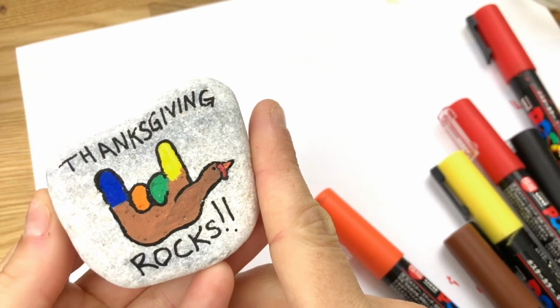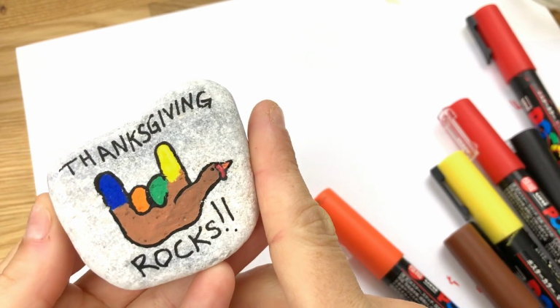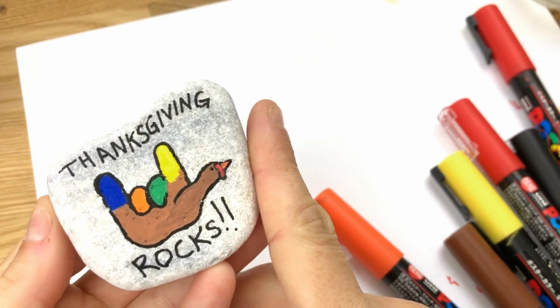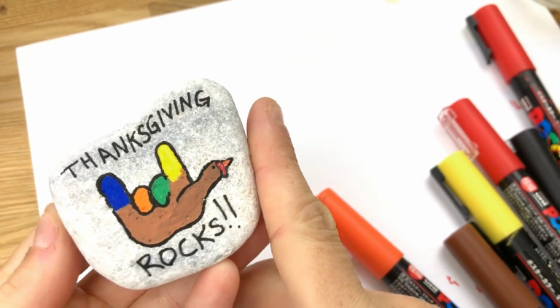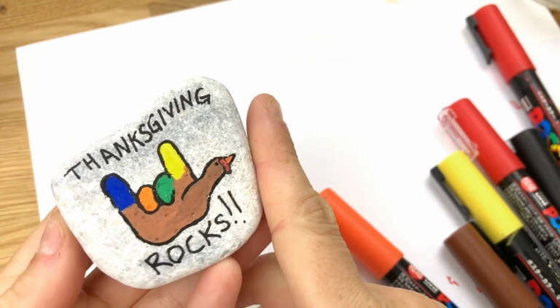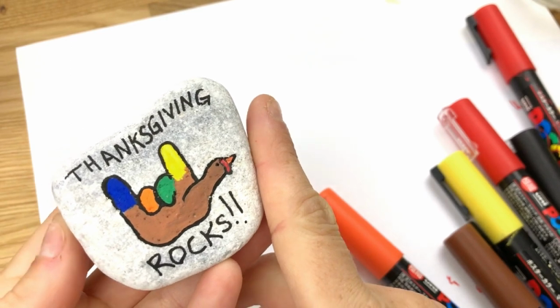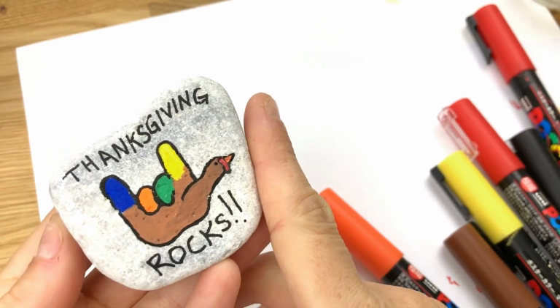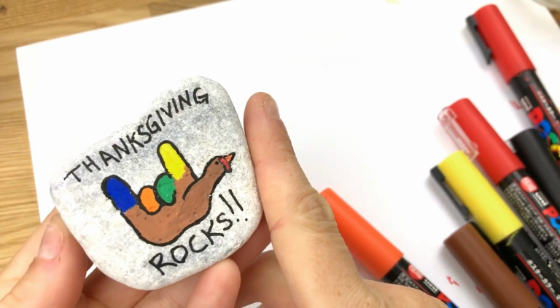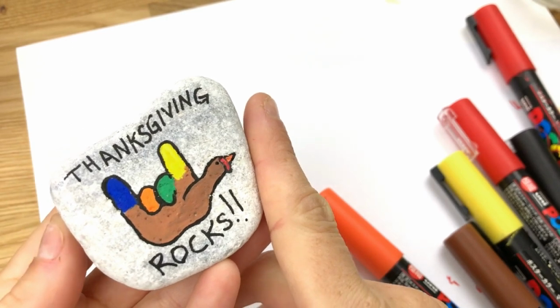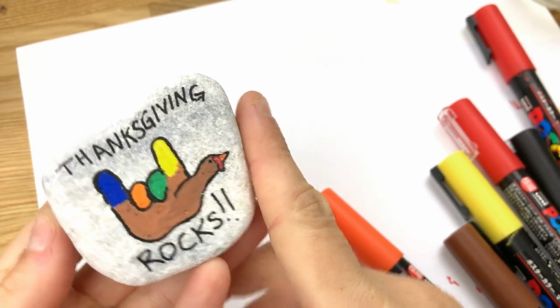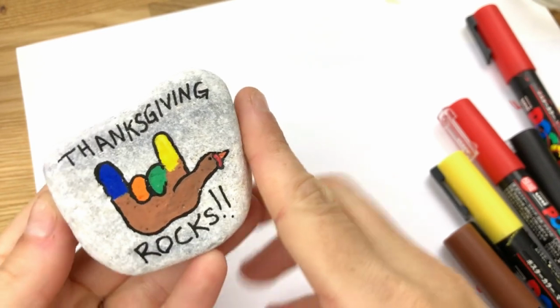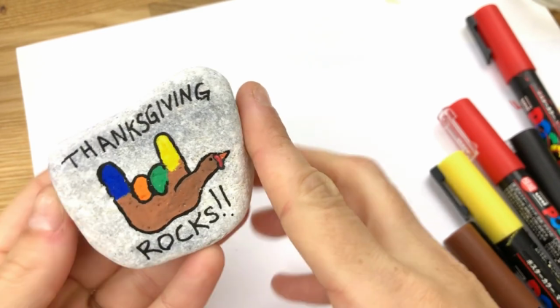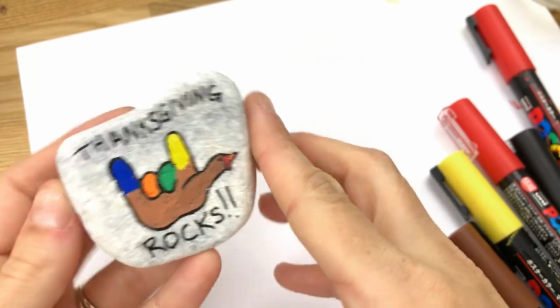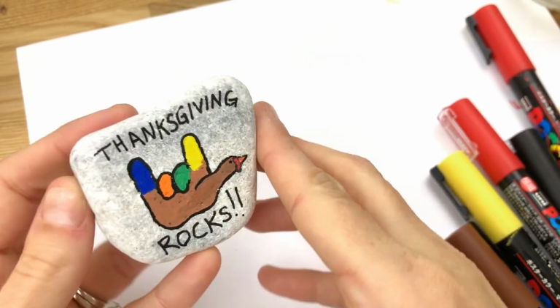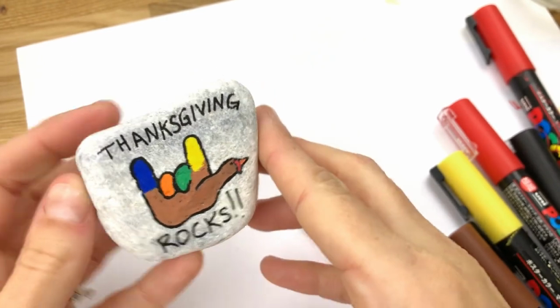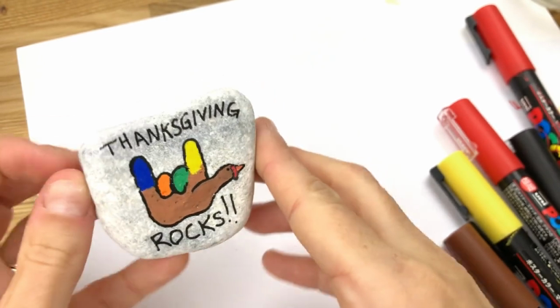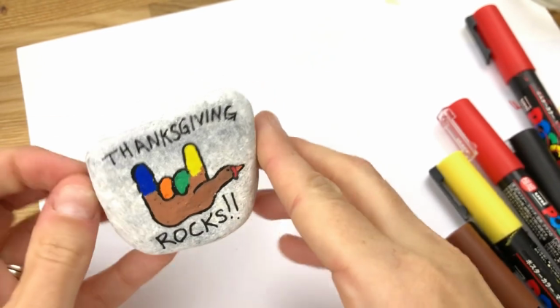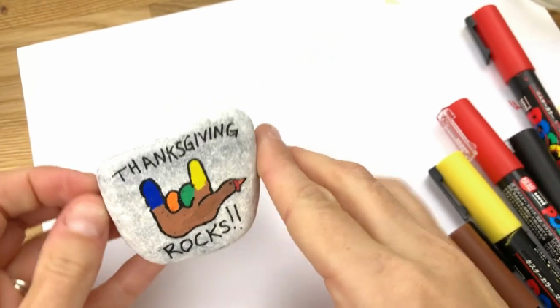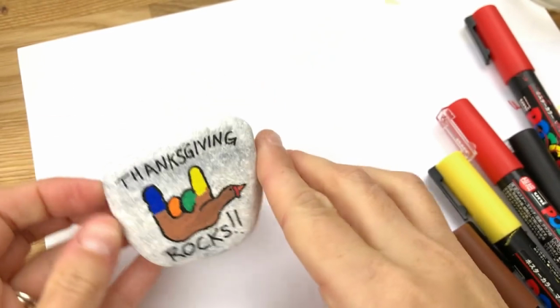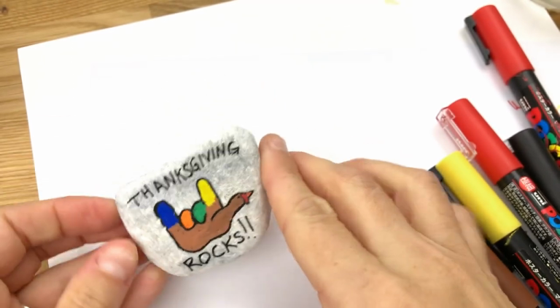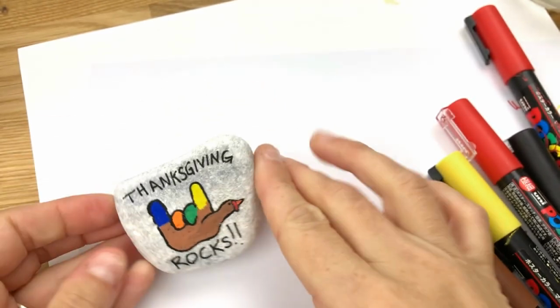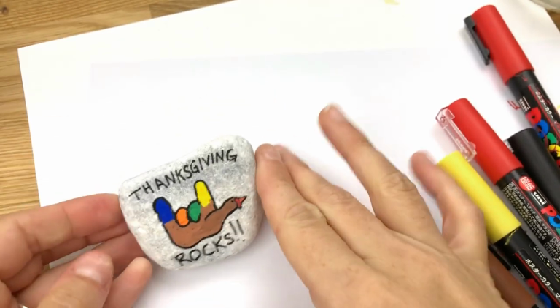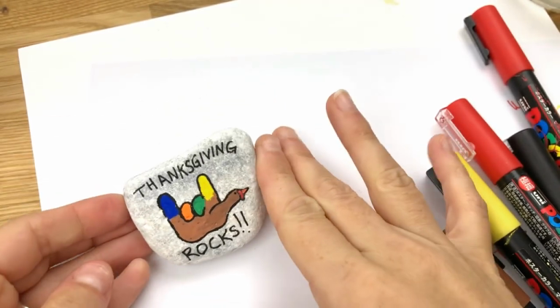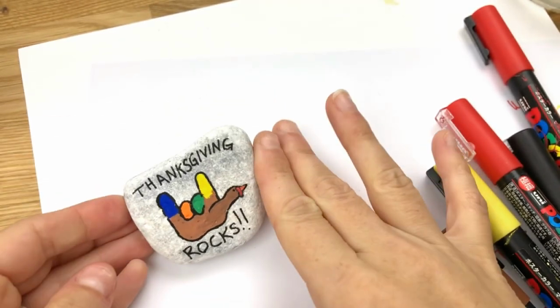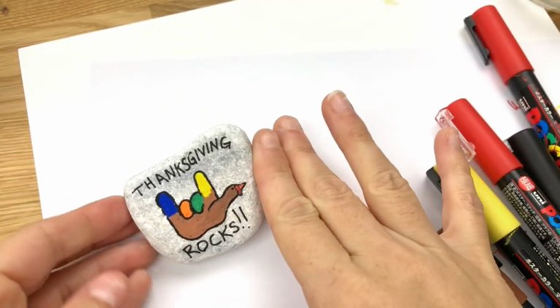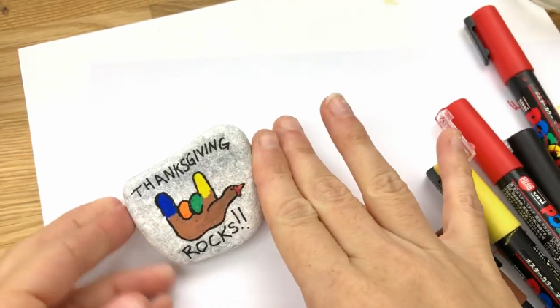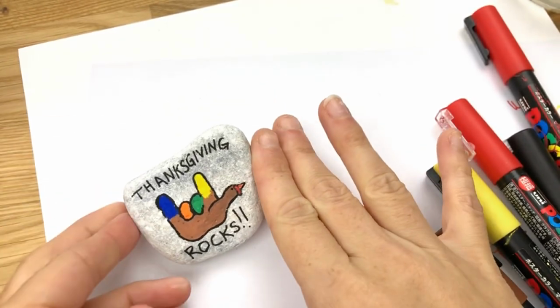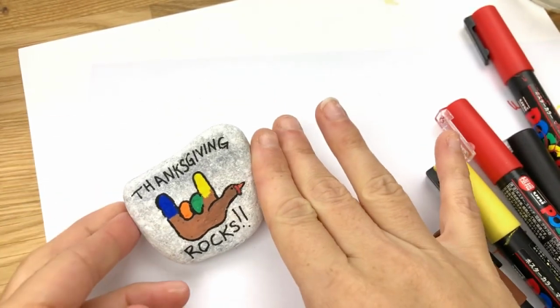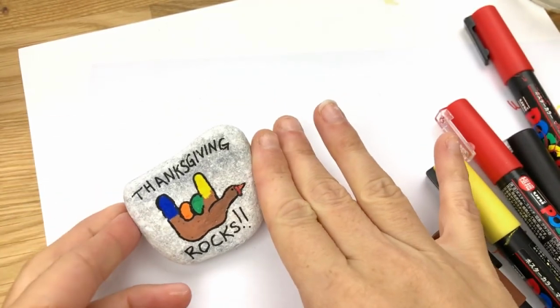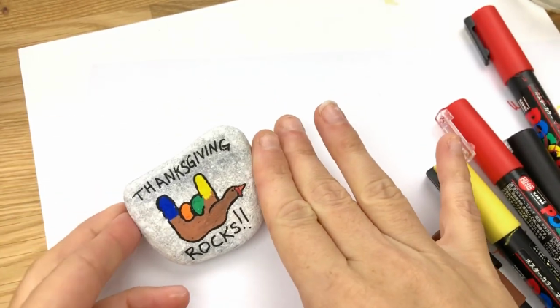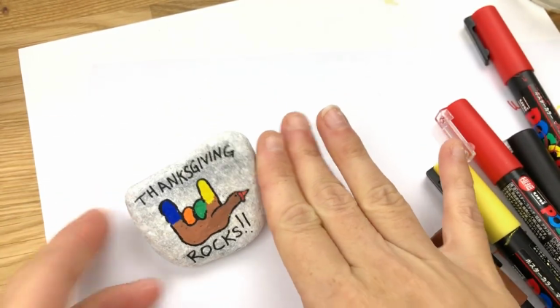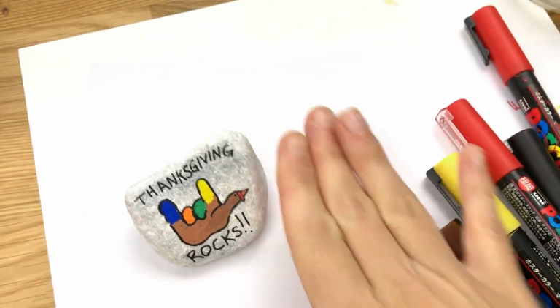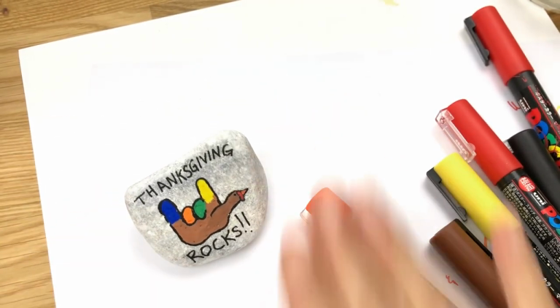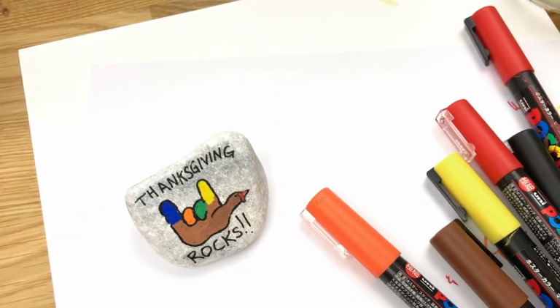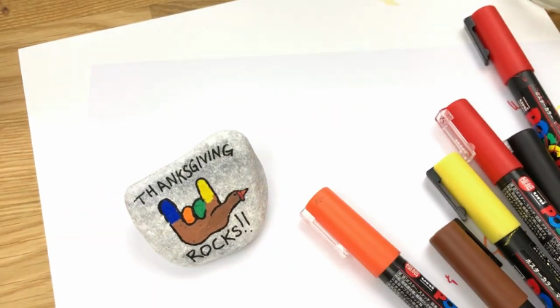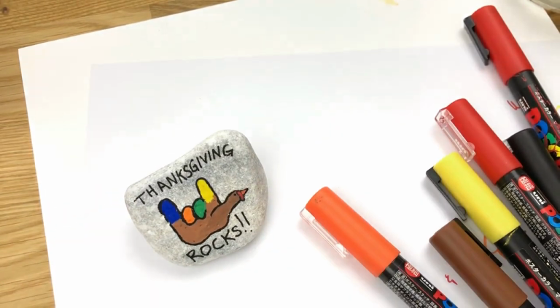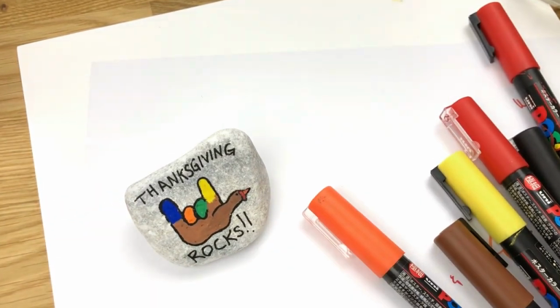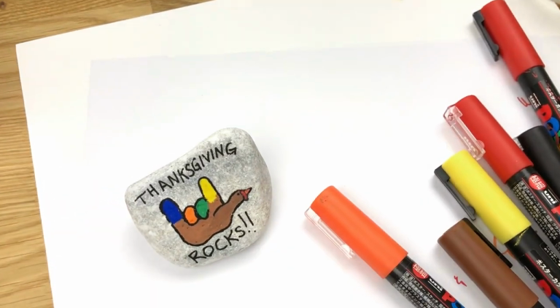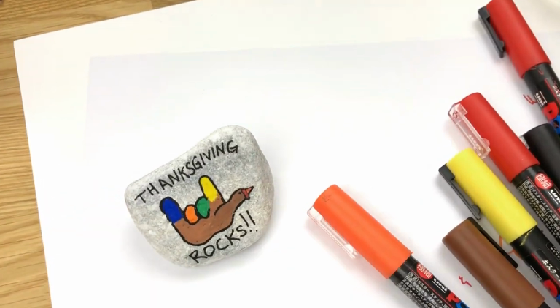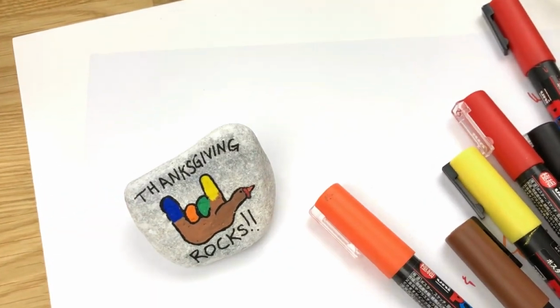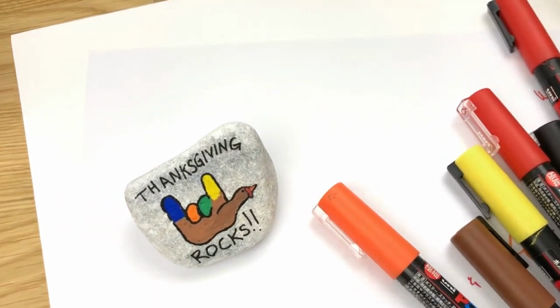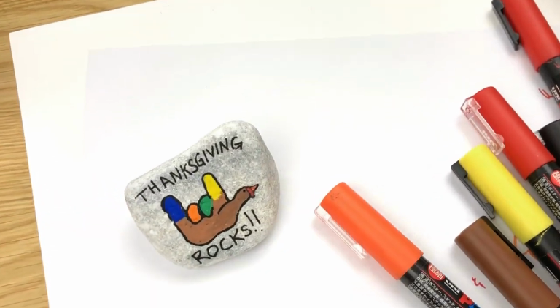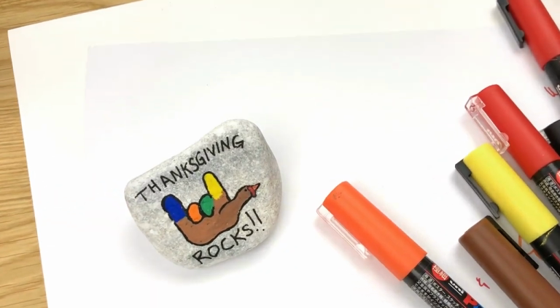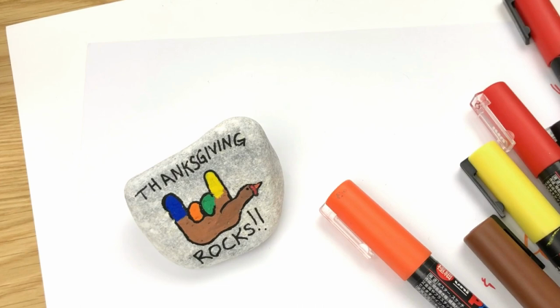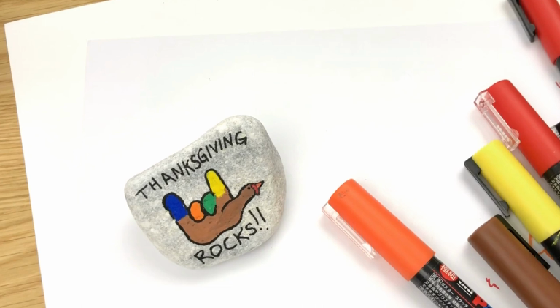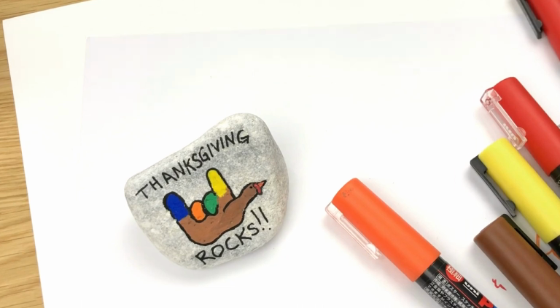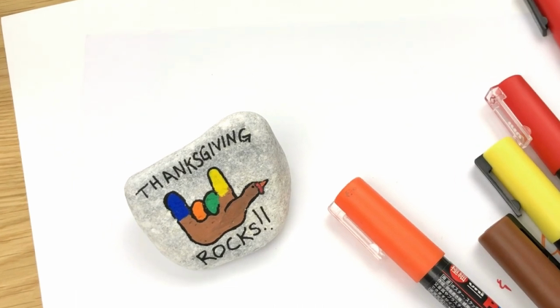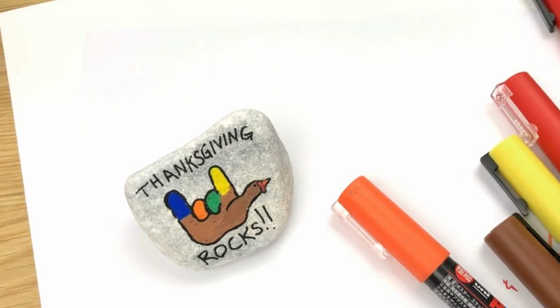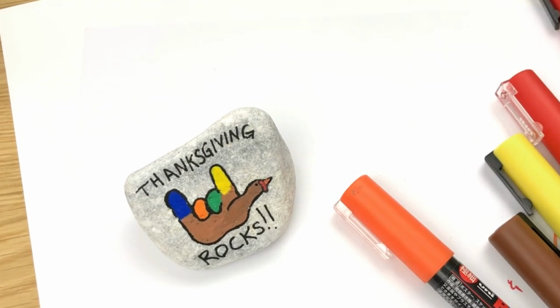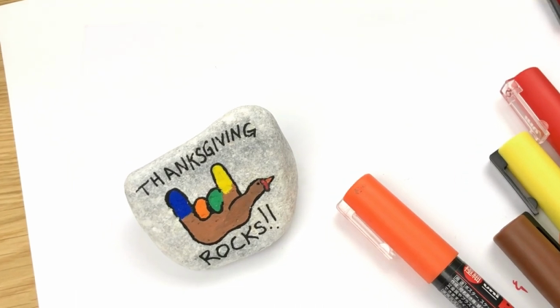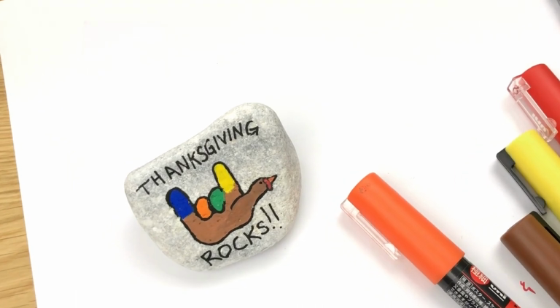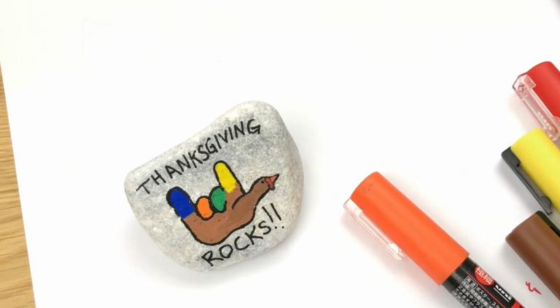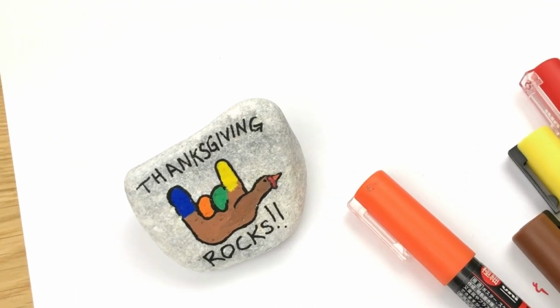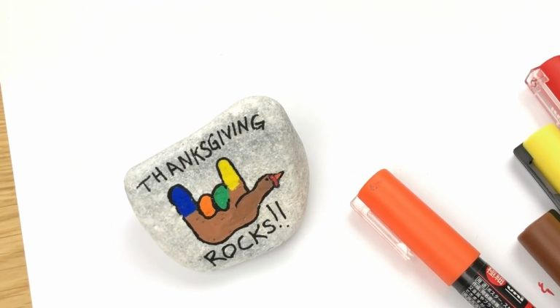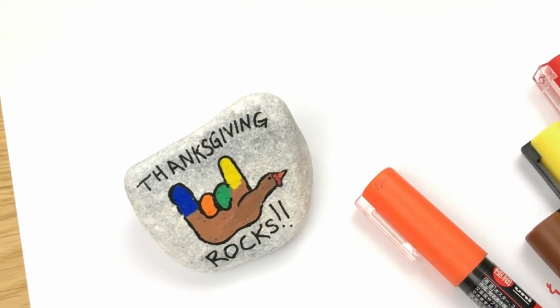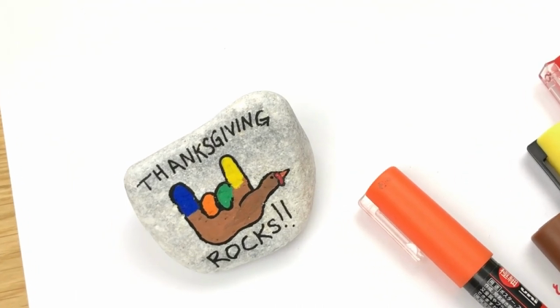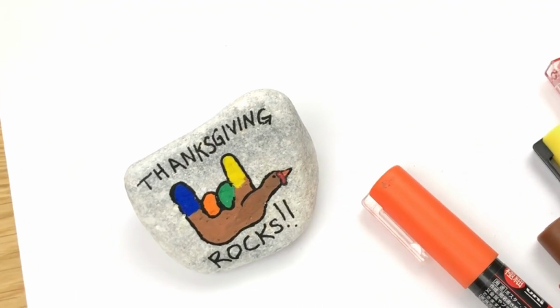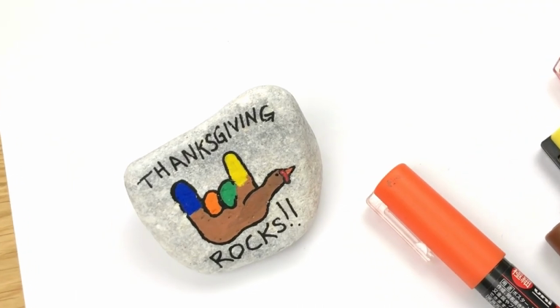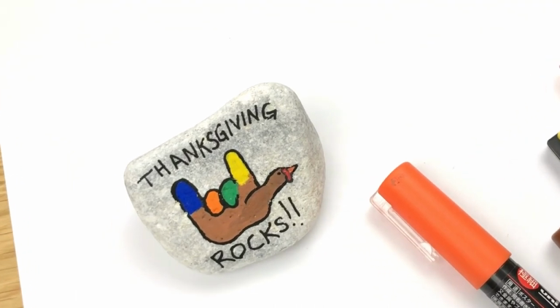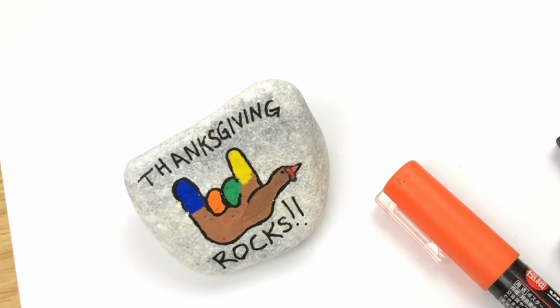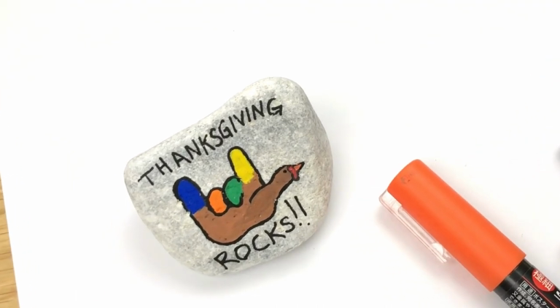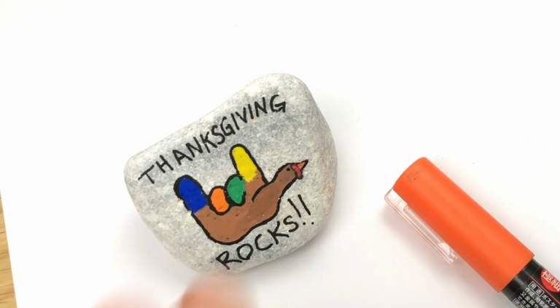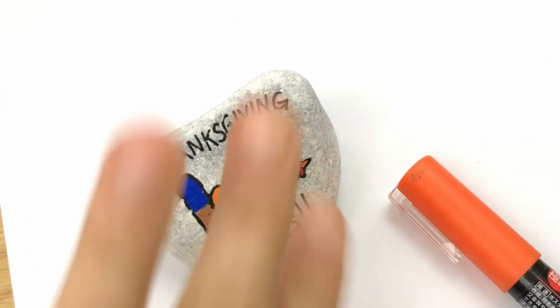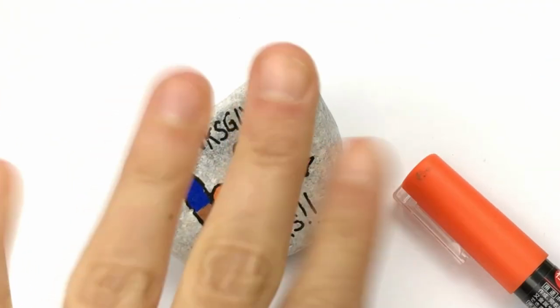So I hope you give this rock a try. Come back and share in the comments if you do — can't wait to see them. Everybody have a fantastic day. Bye.